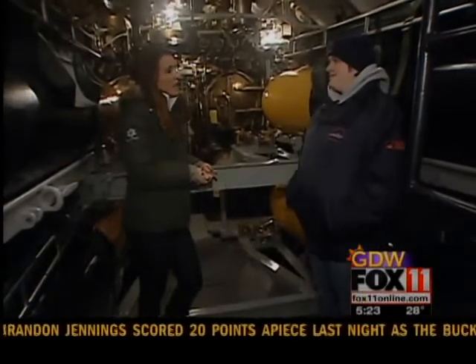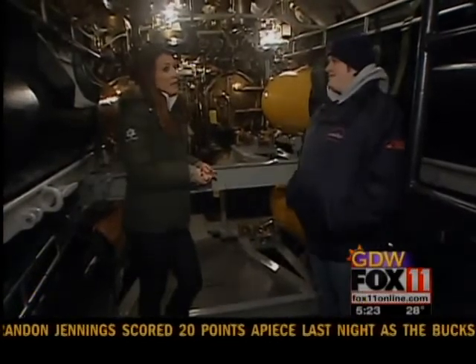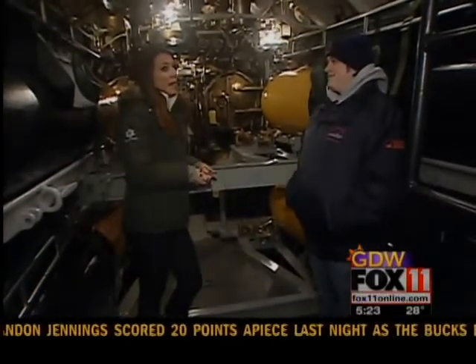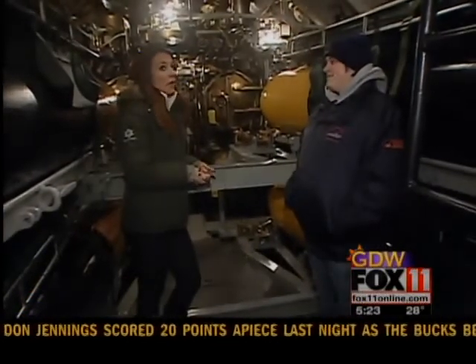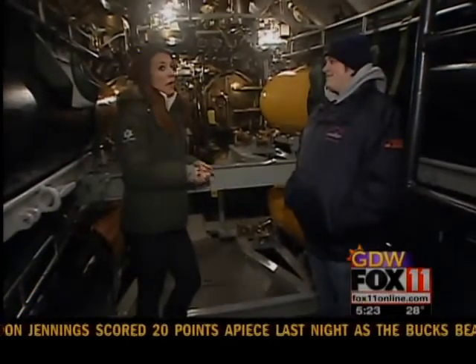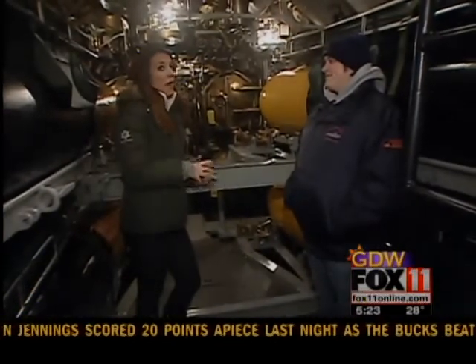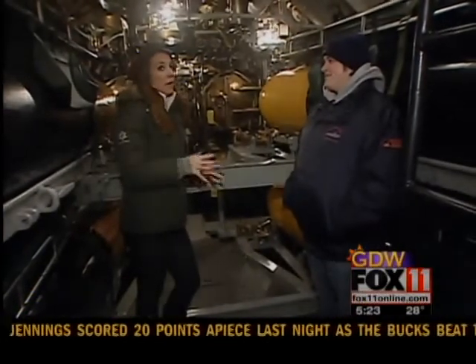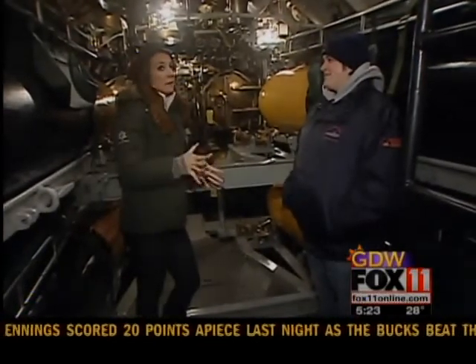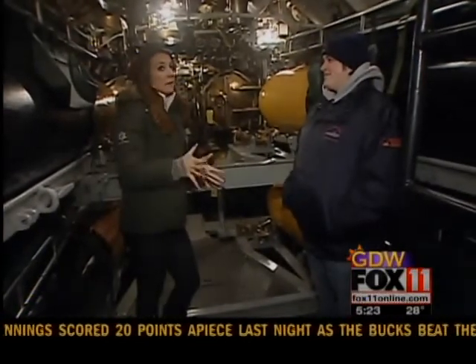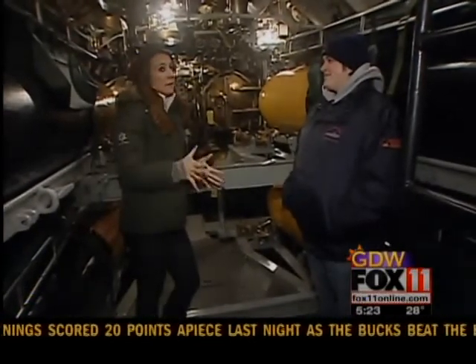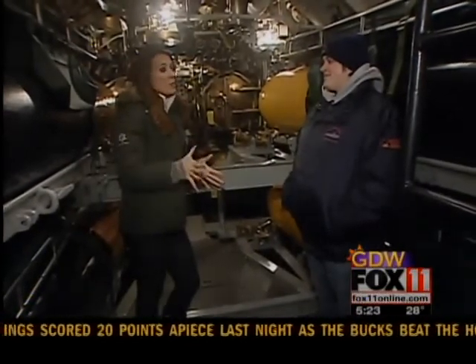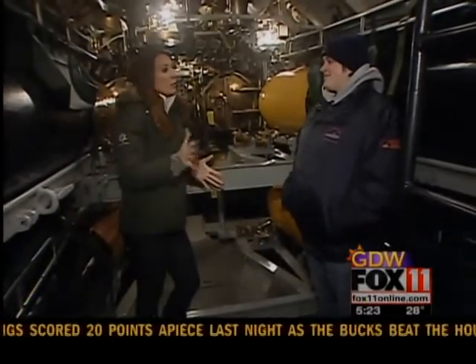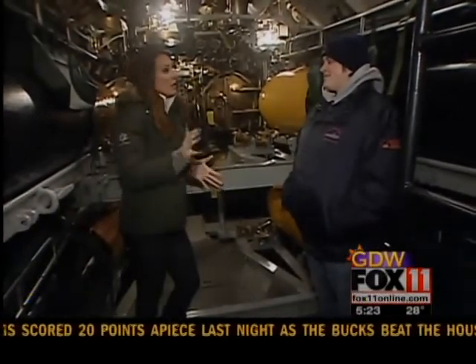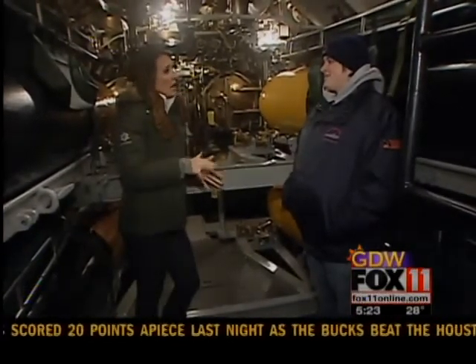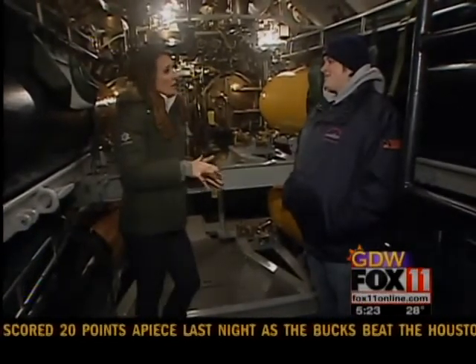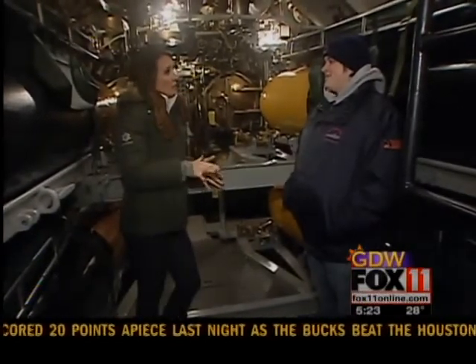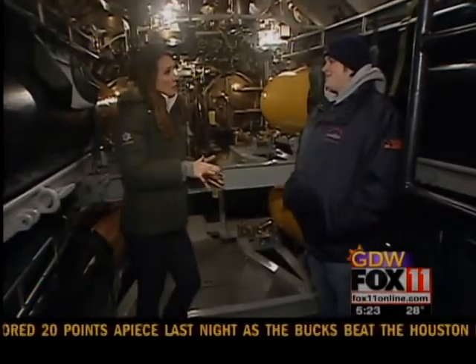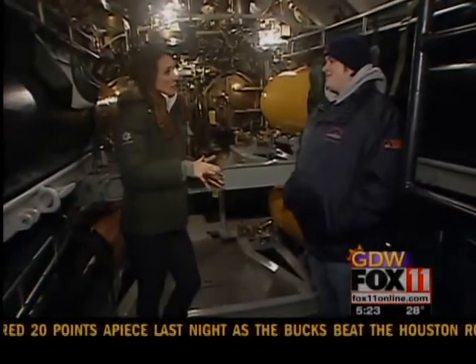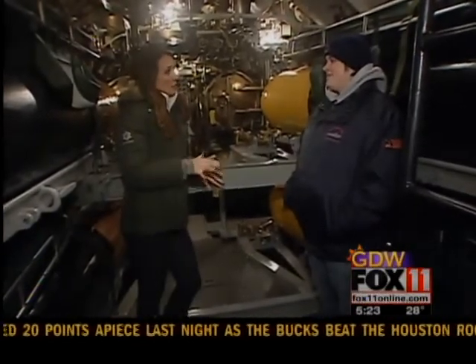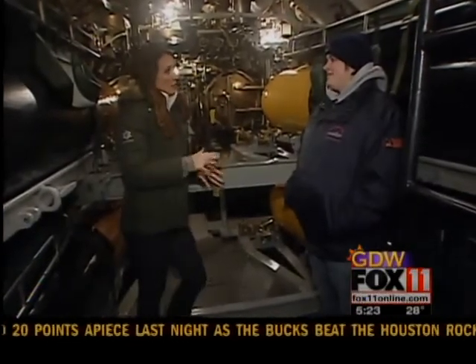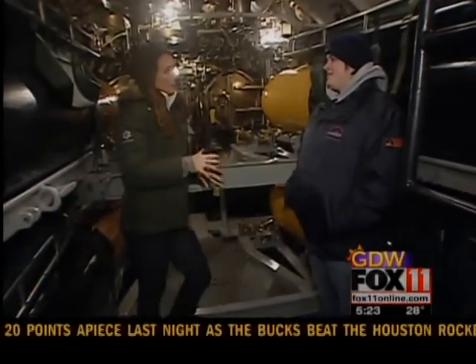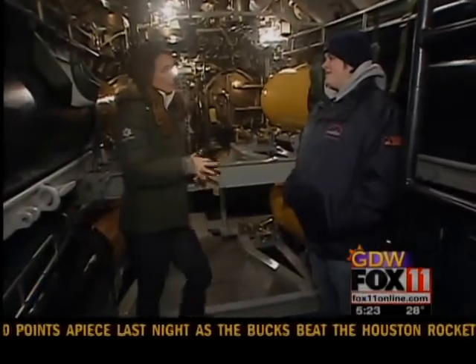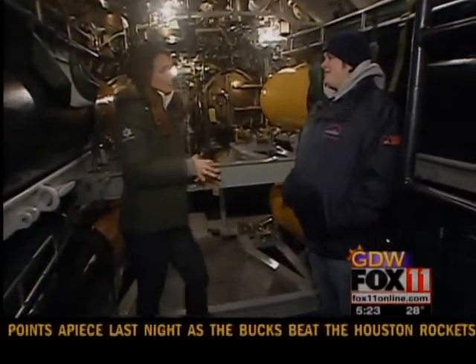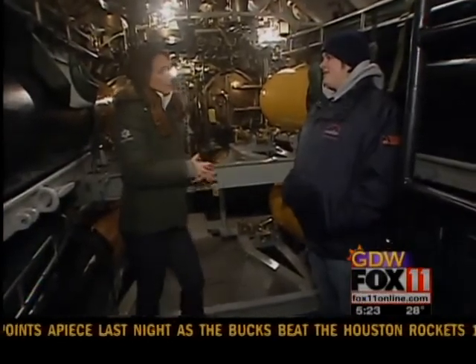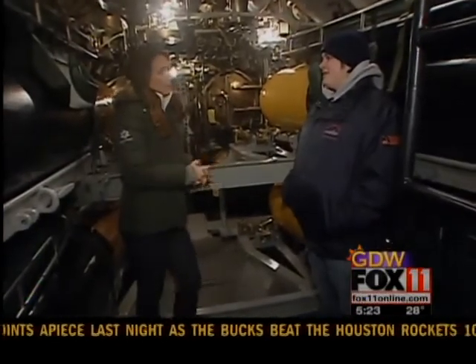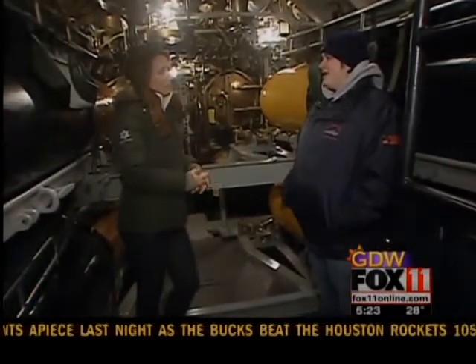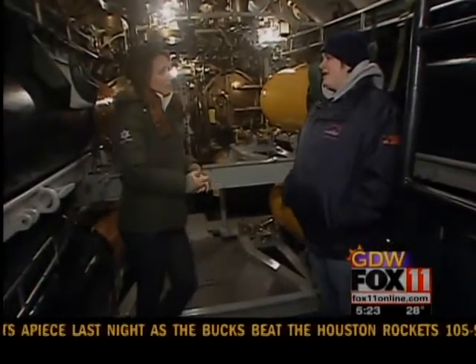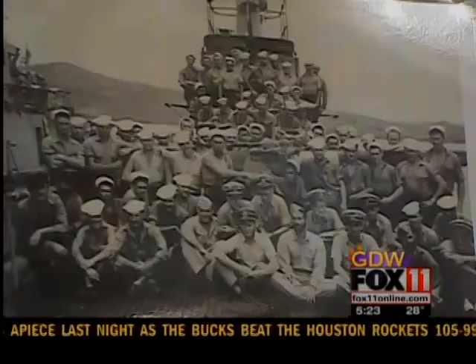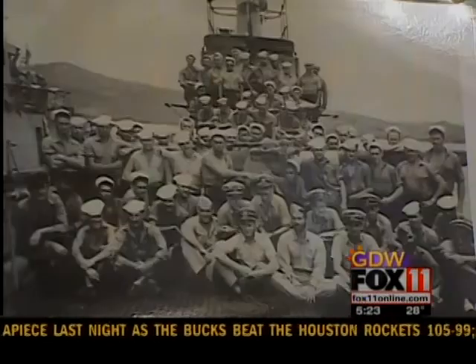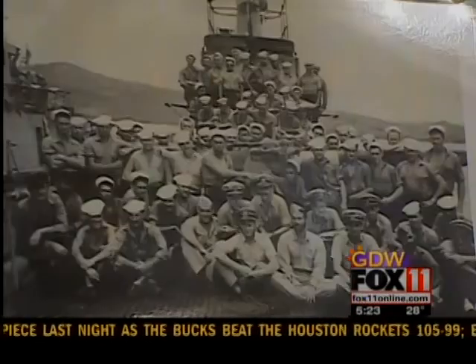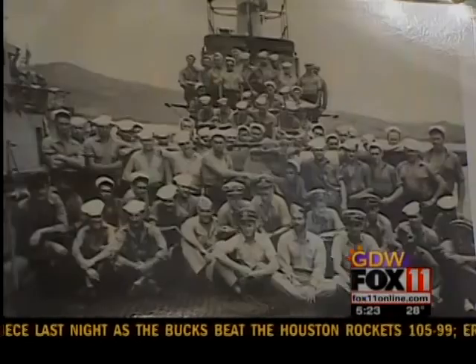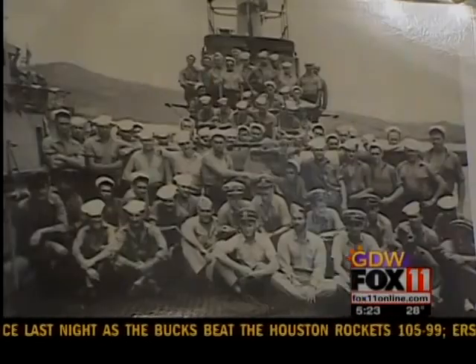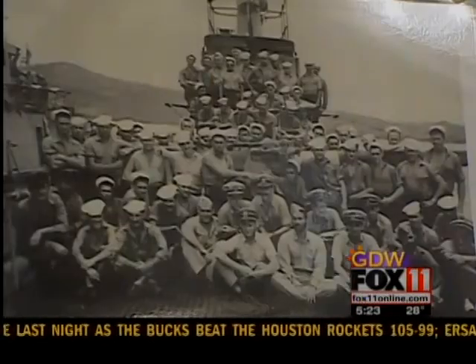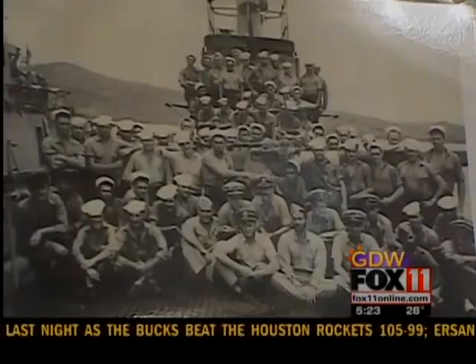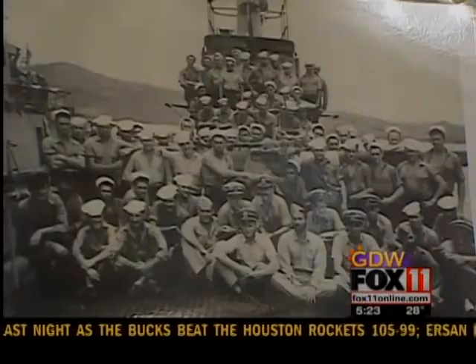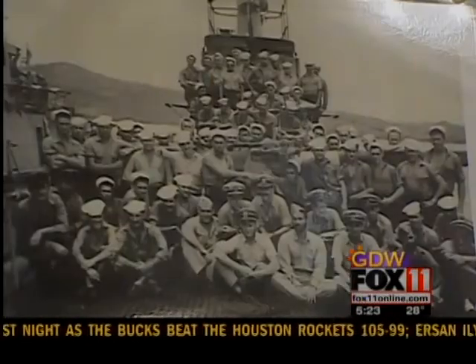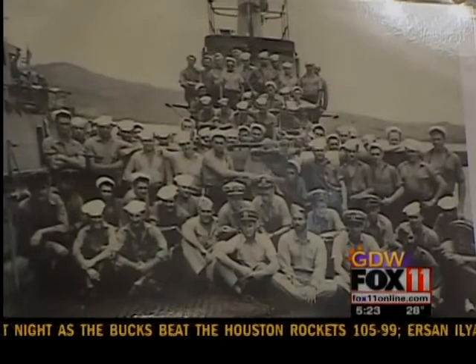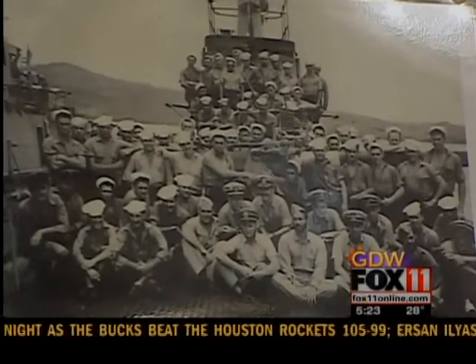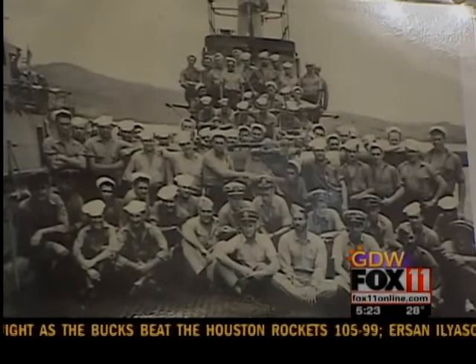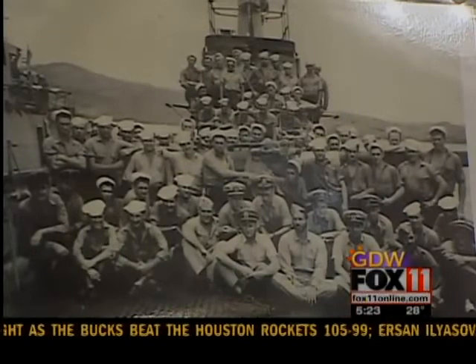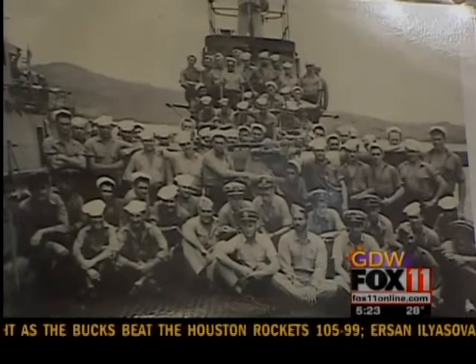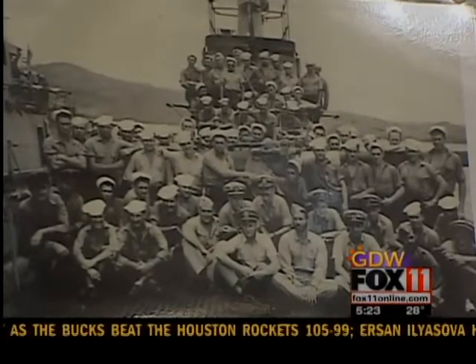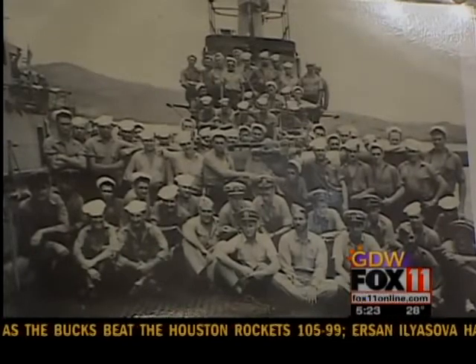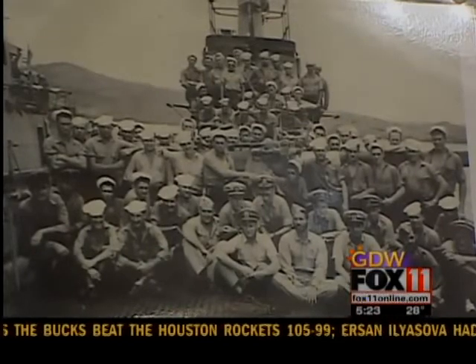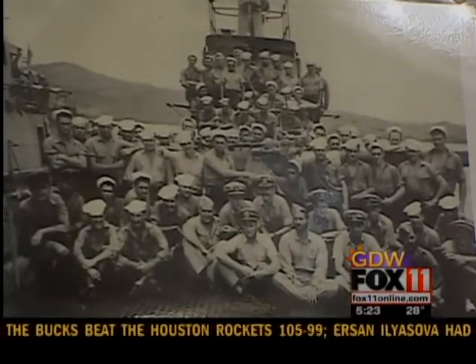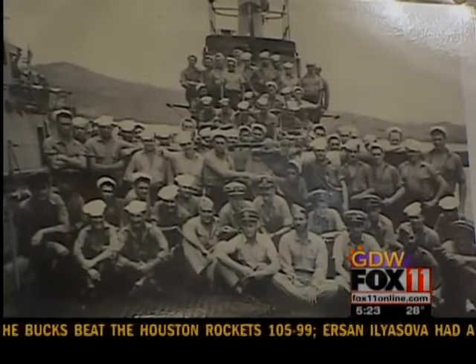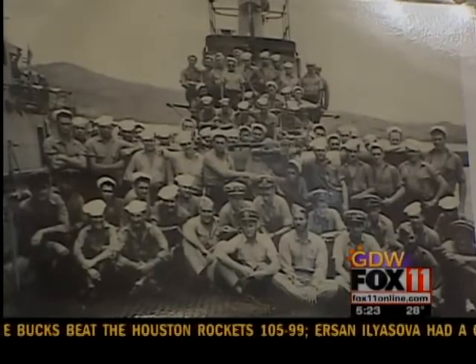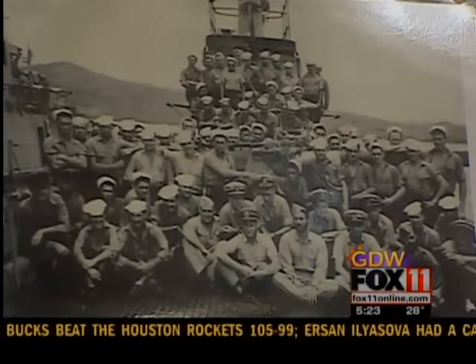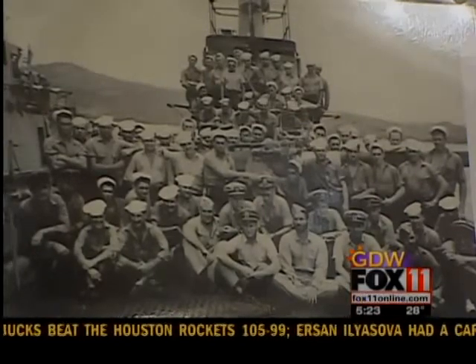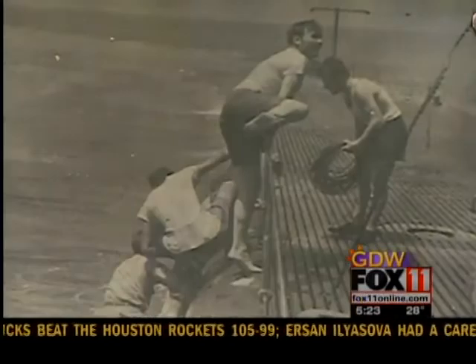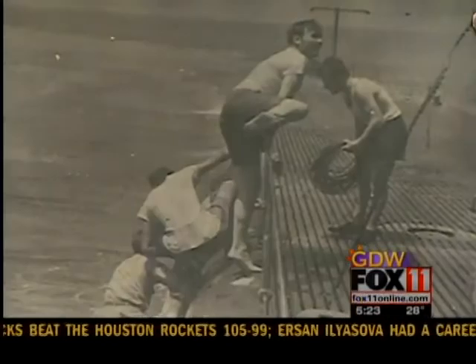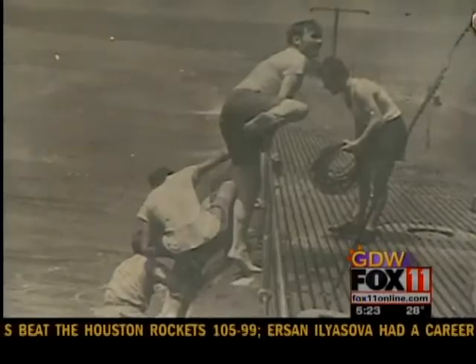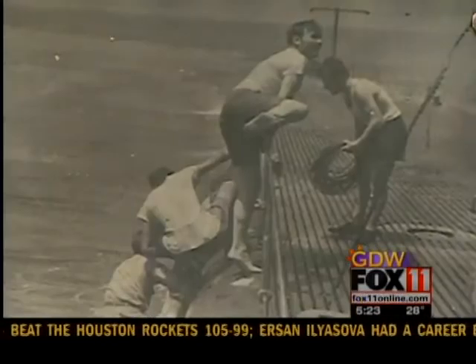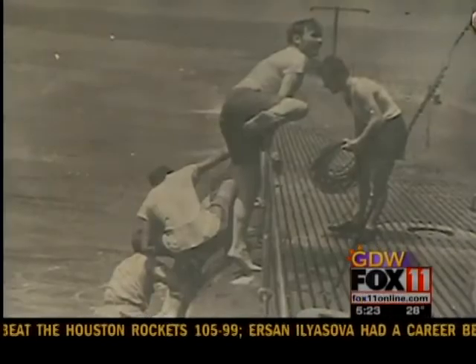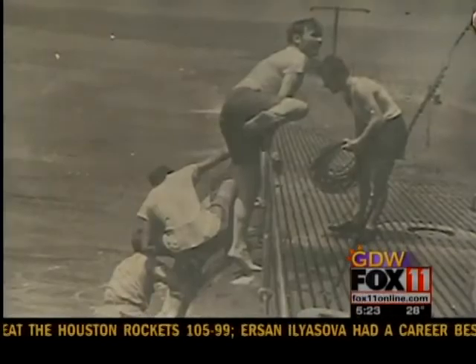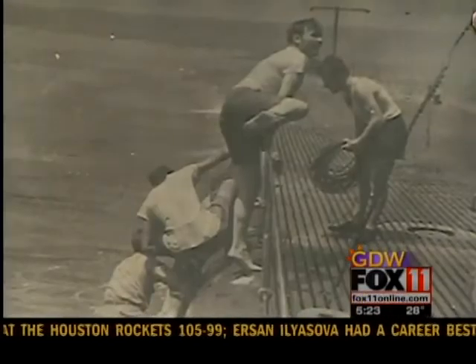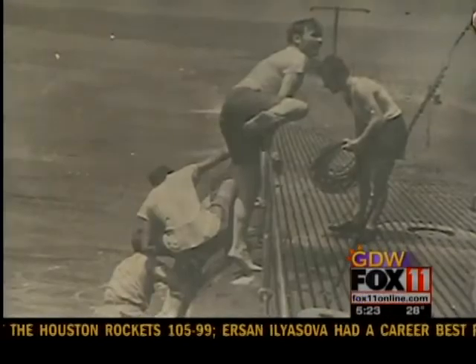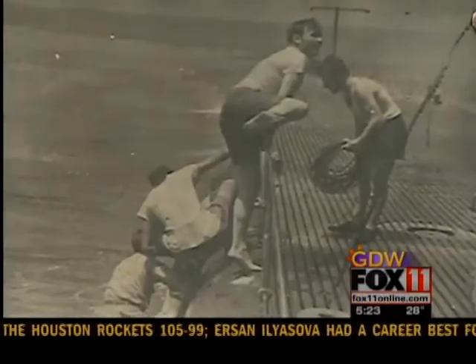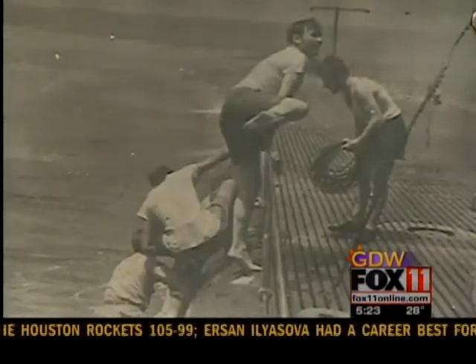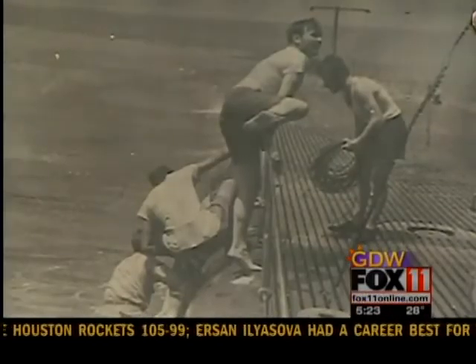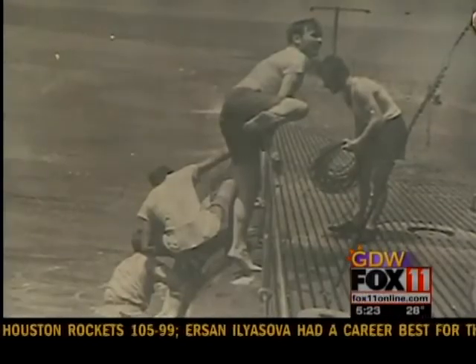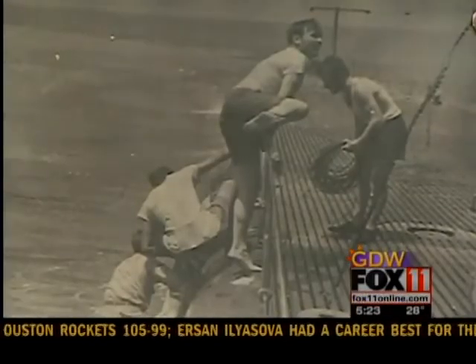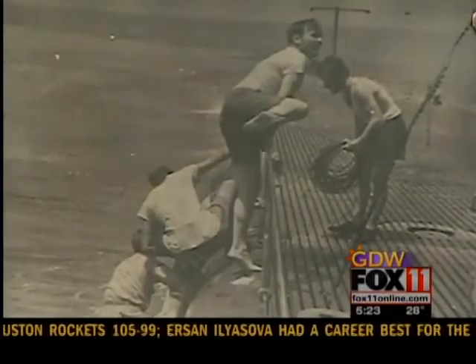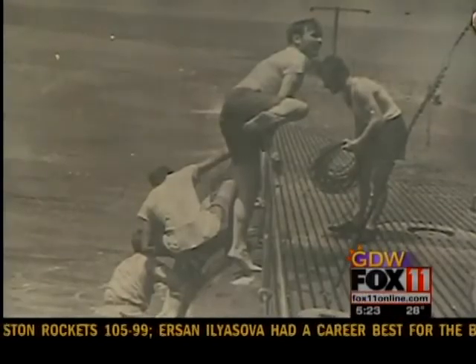How many people were on board when they were serving? They had a crew of about 80 men — 72 enlisted and about eight officers.